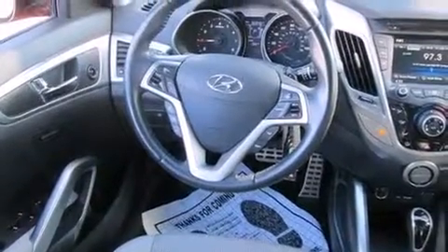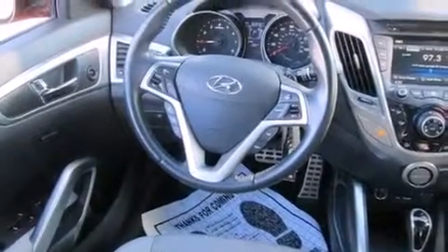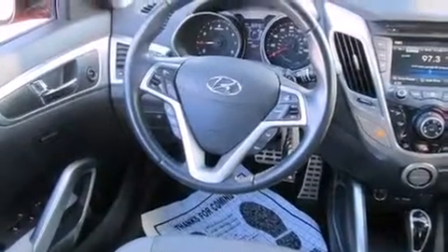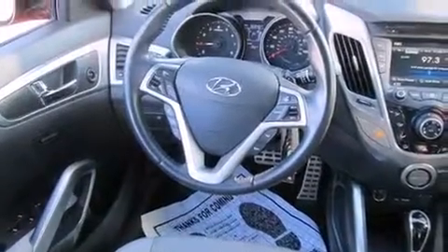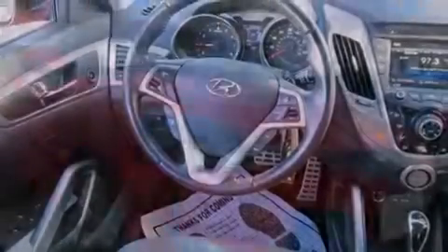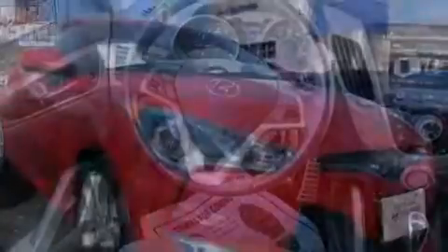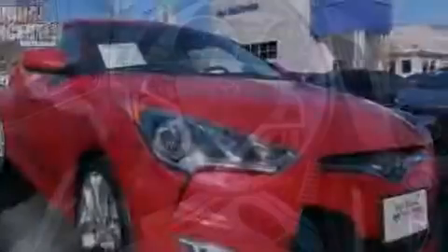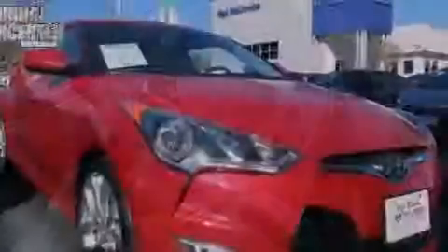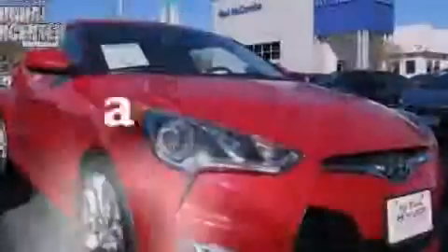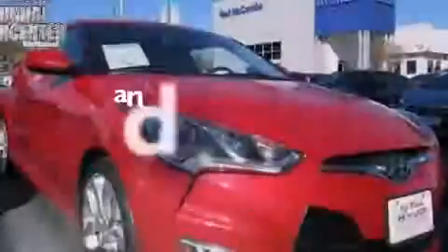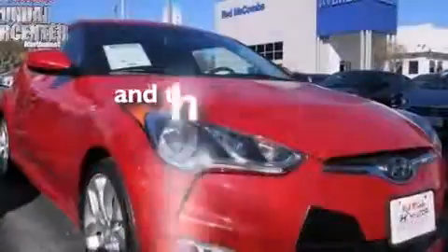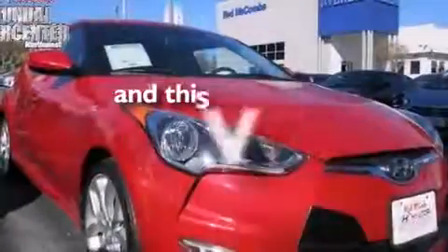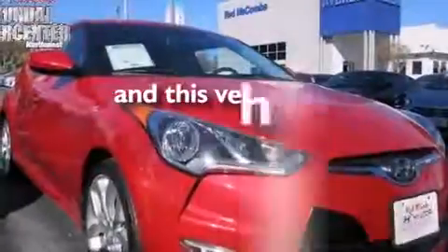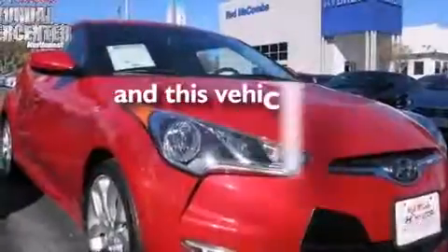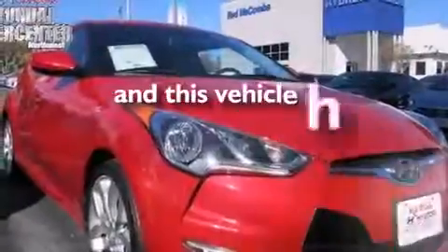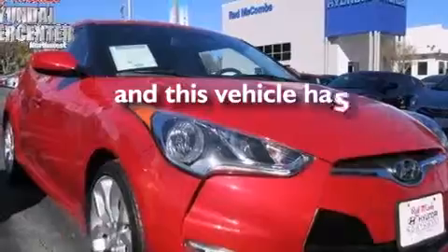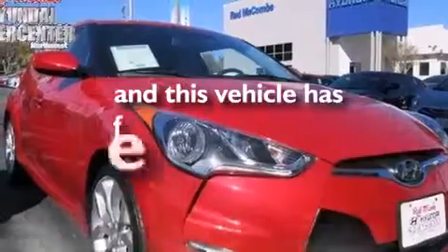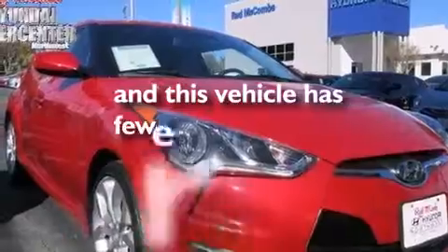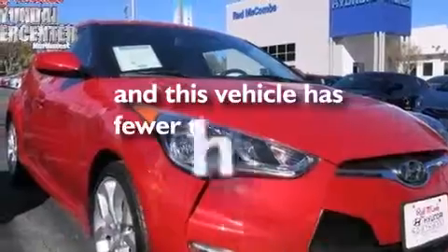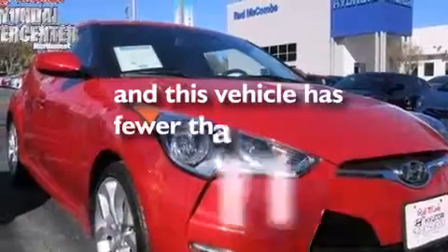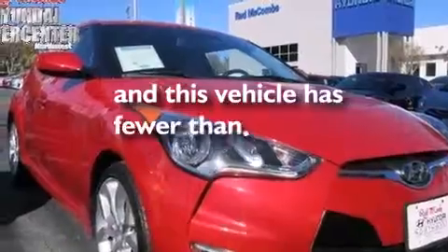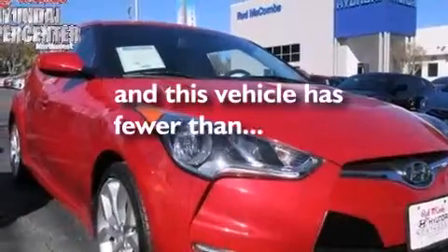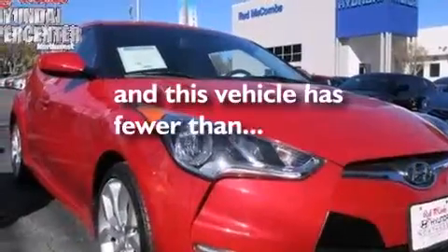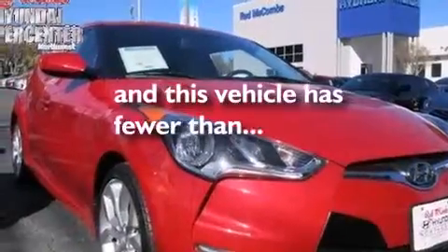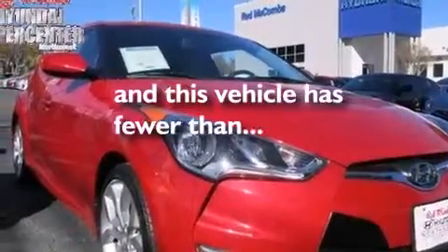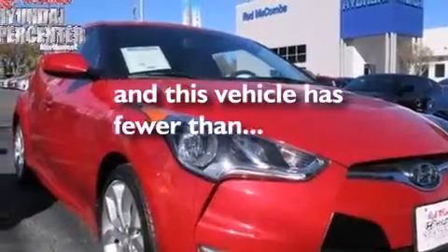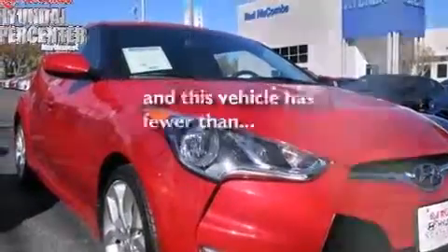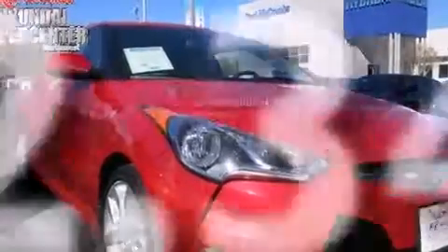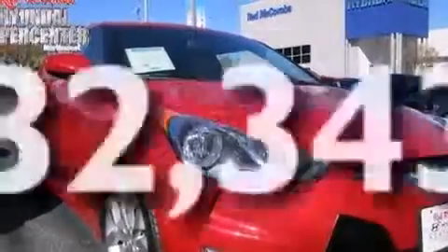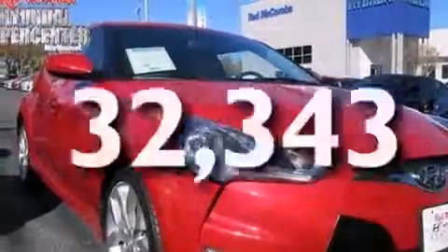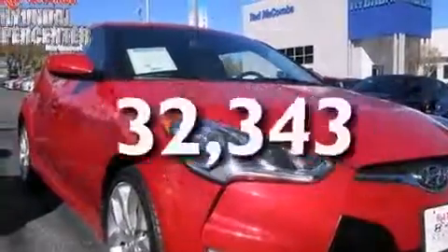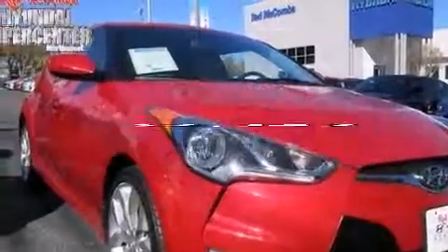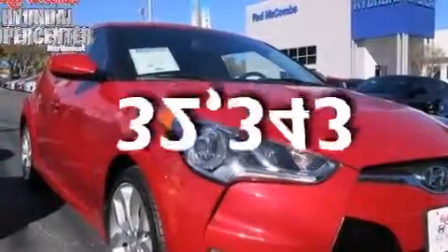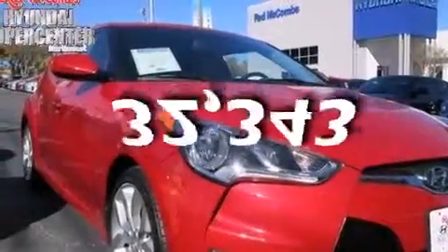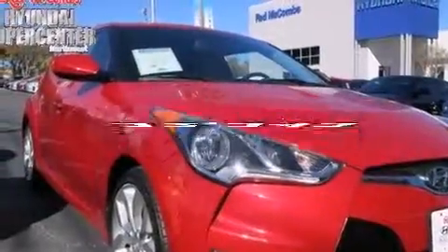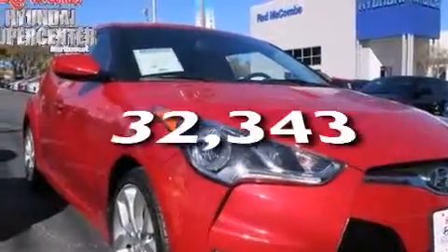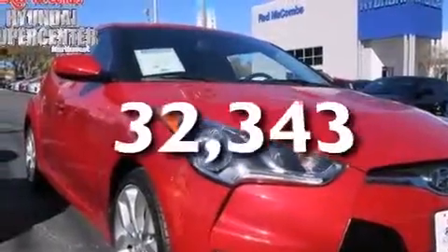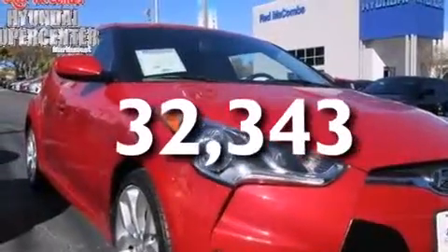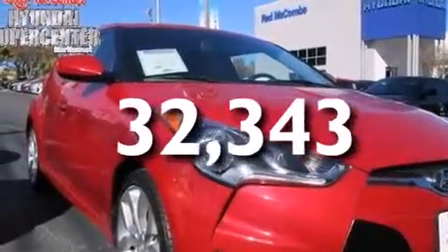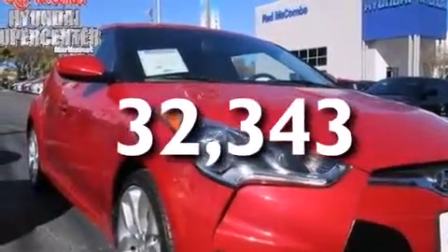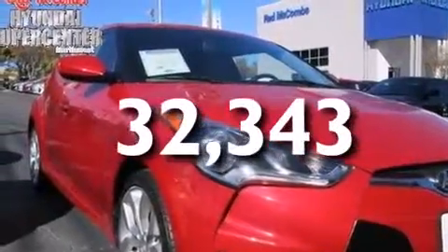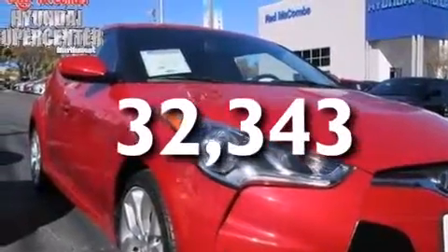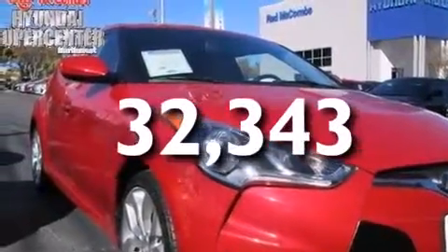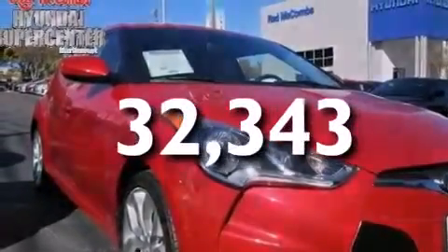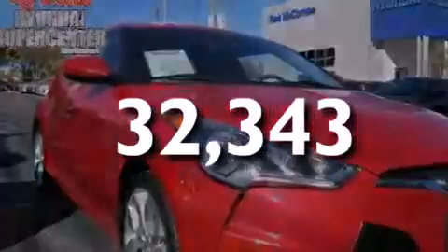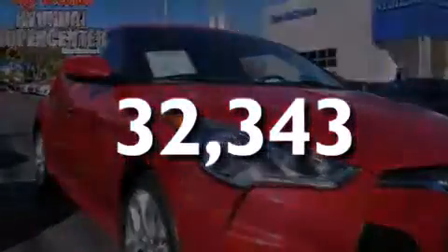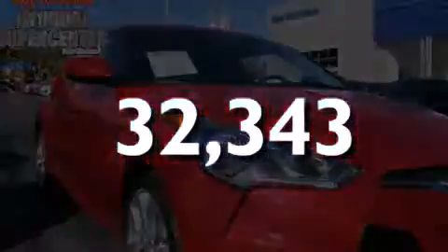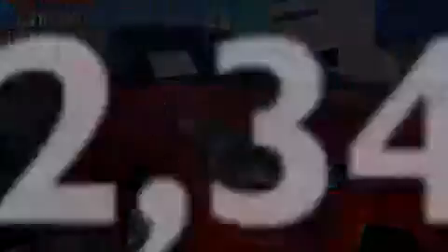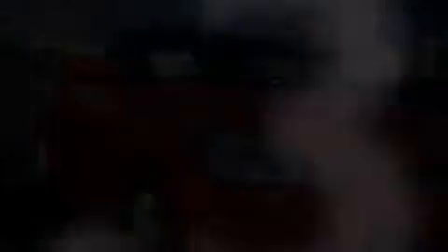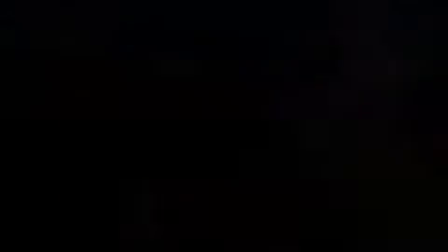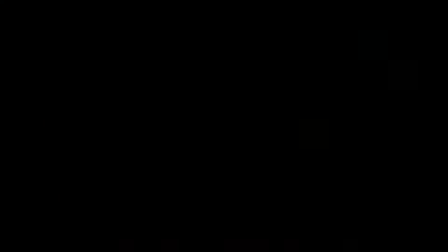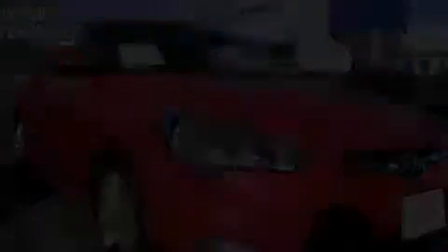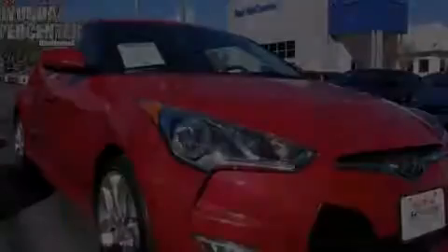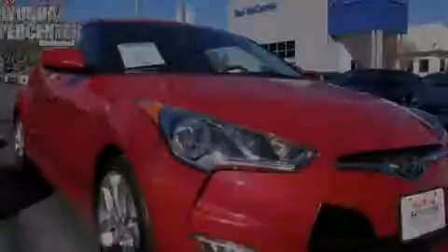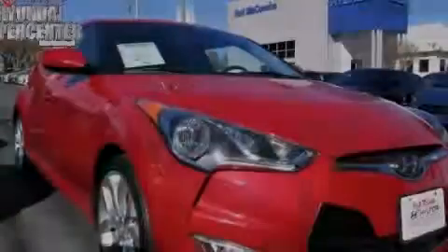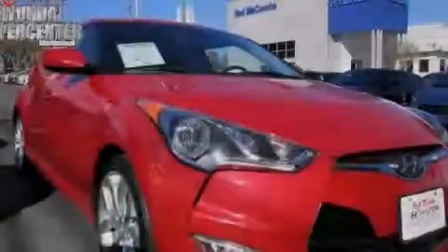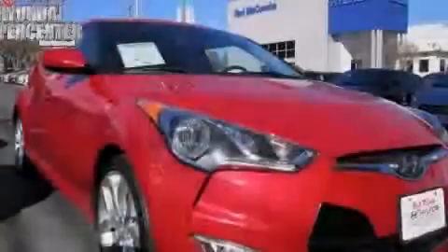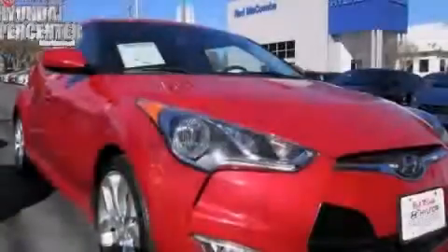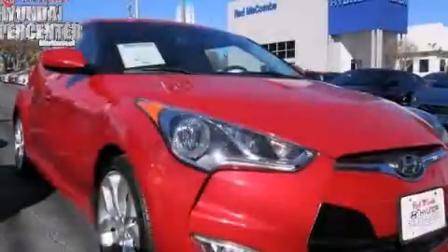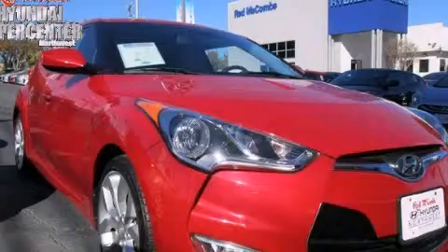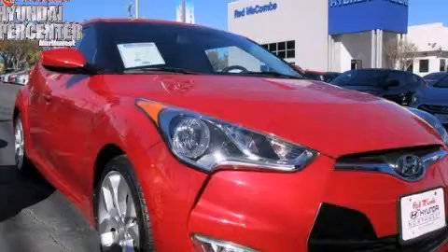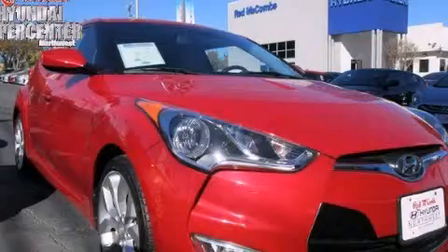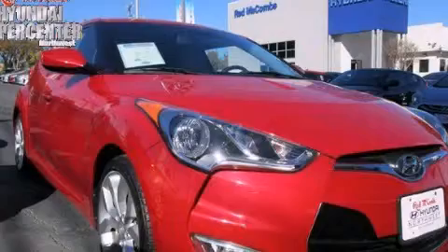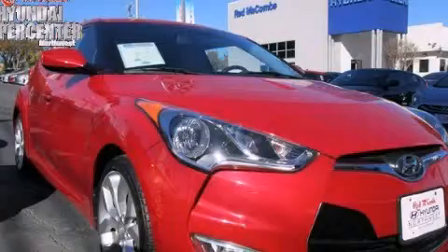This vehicle has fewer than 33,000 miles on the odometer. Call or visit us right now and arrange your test drive today.